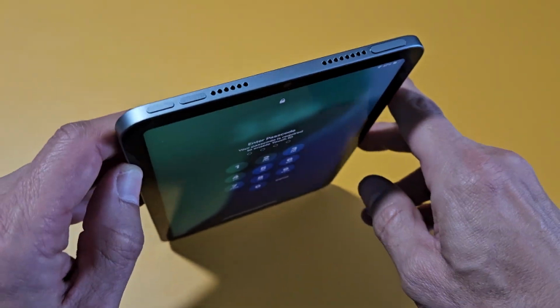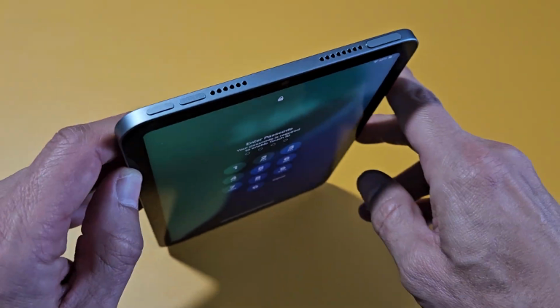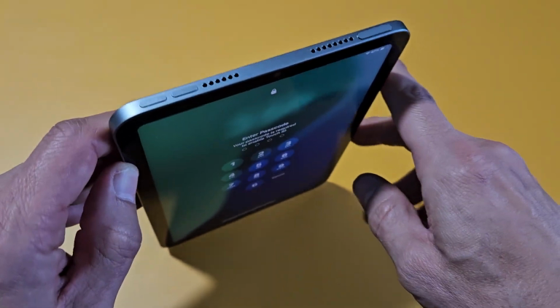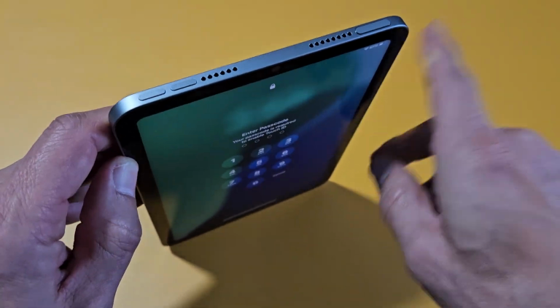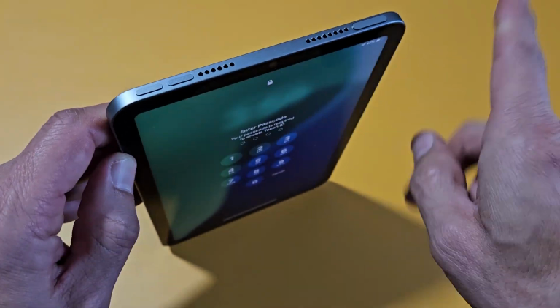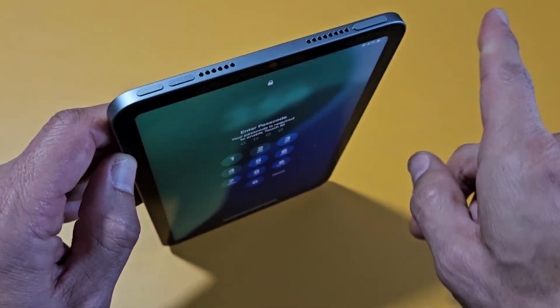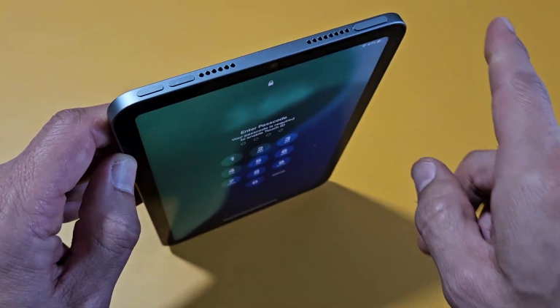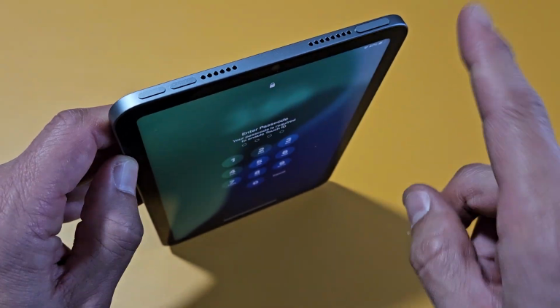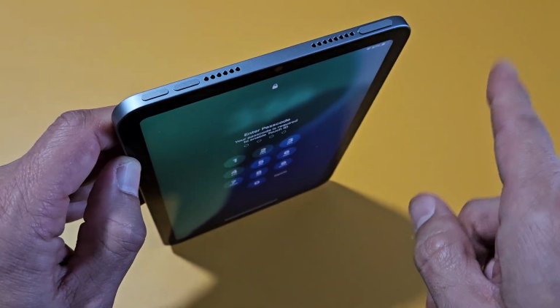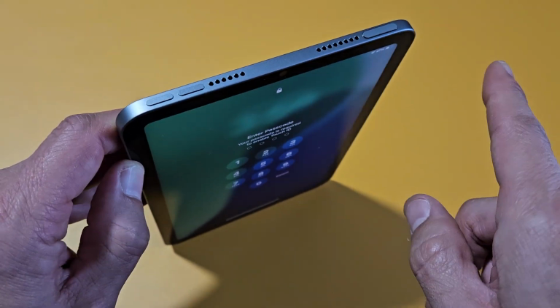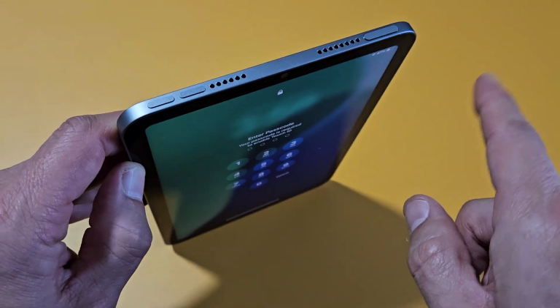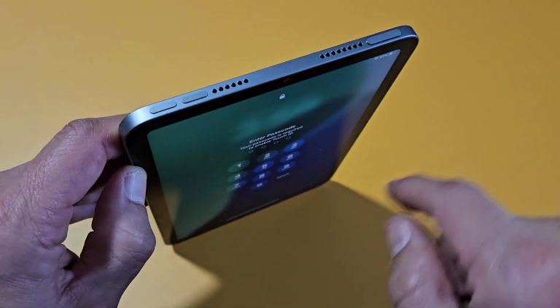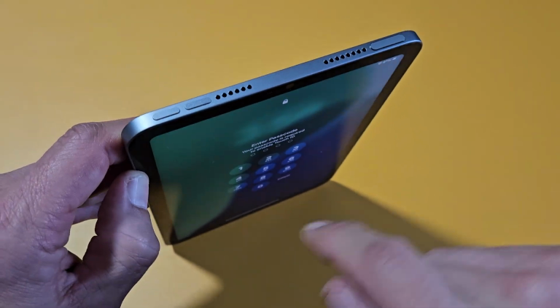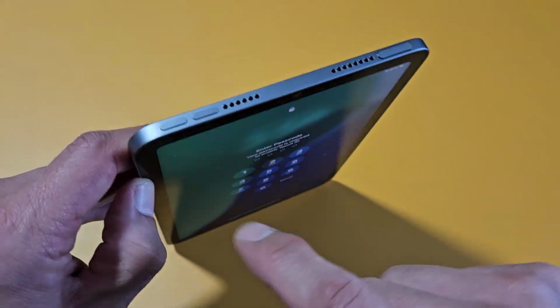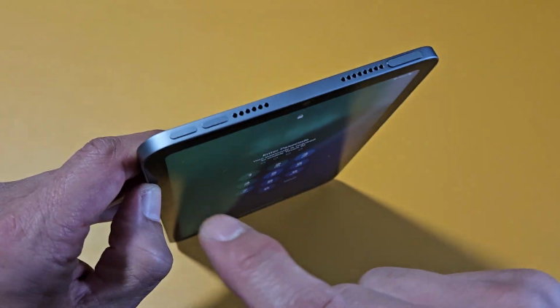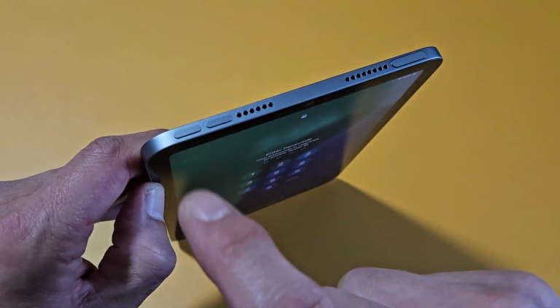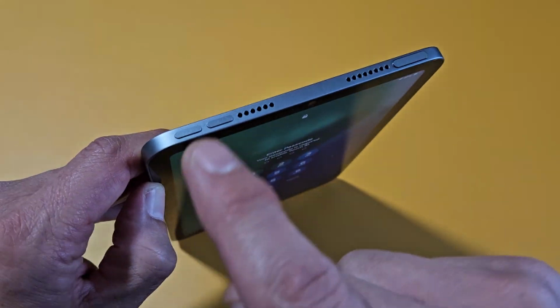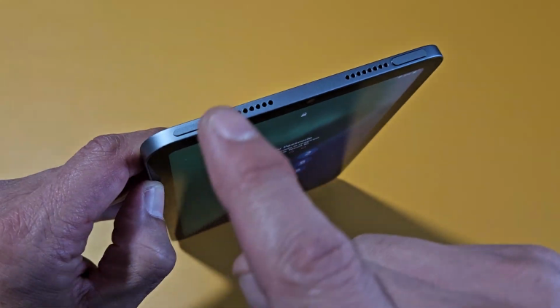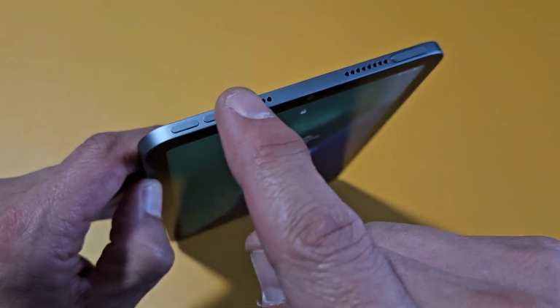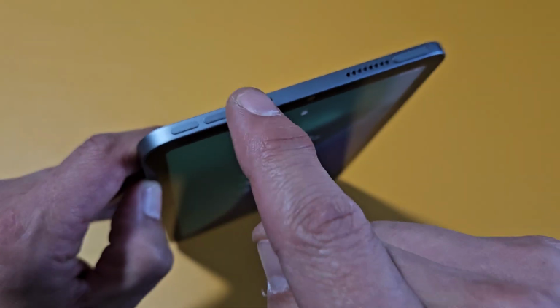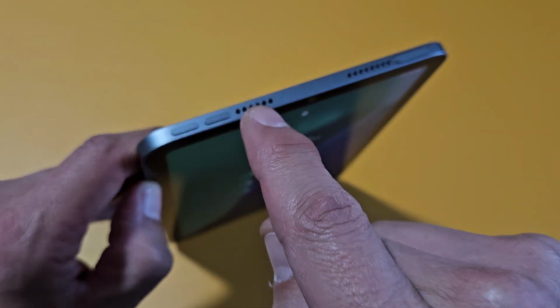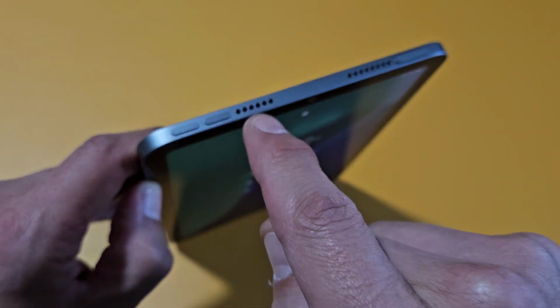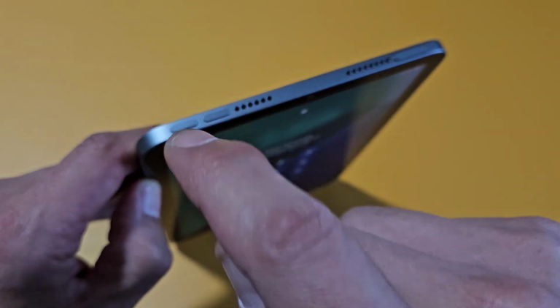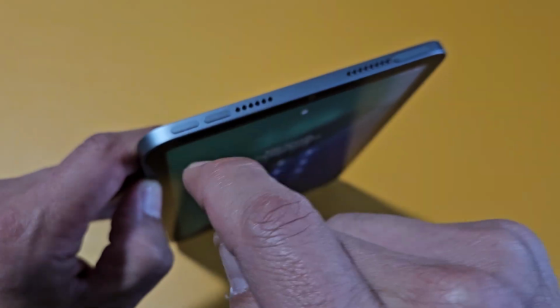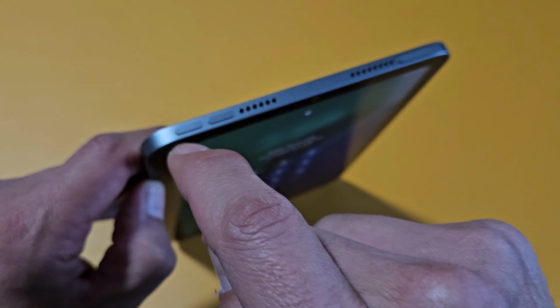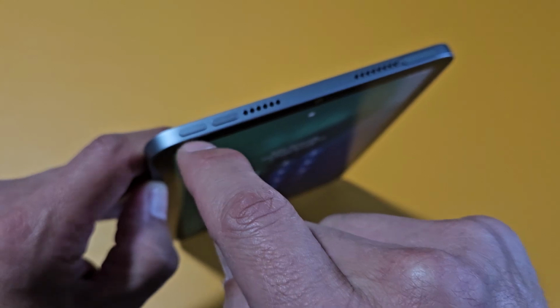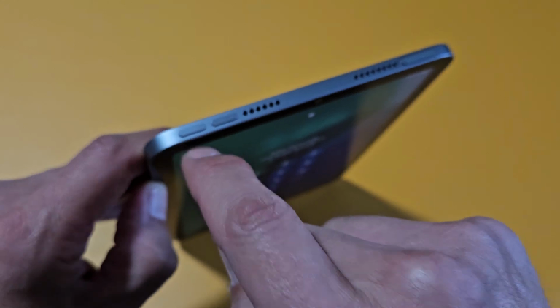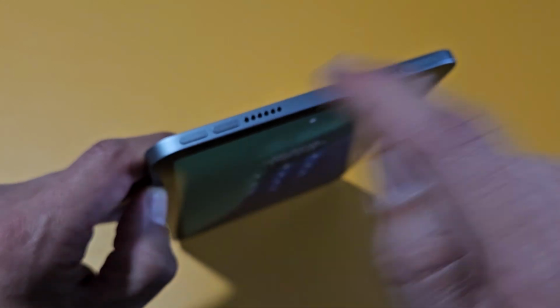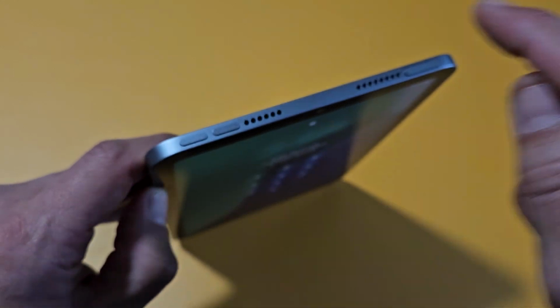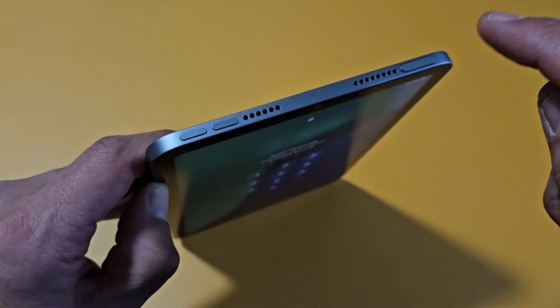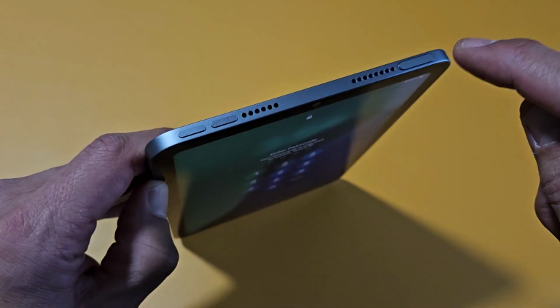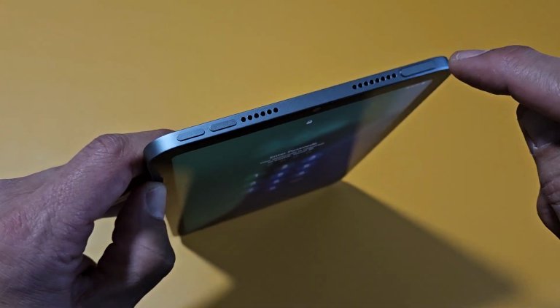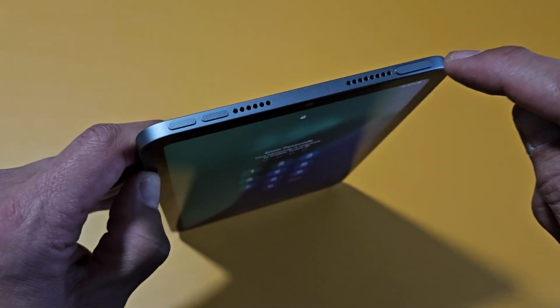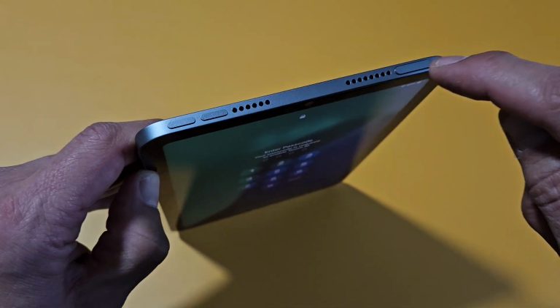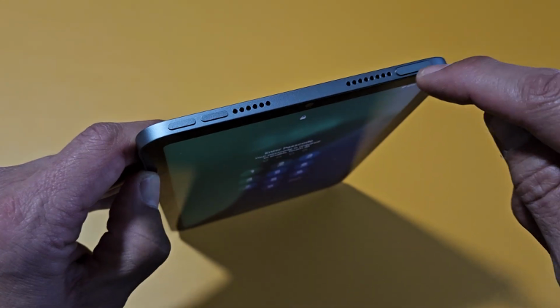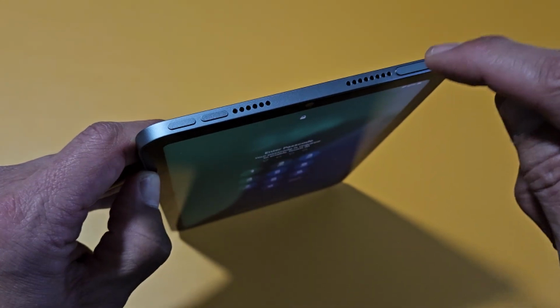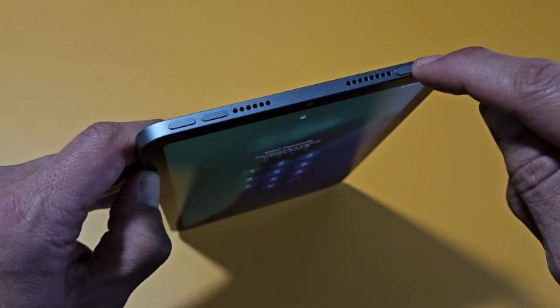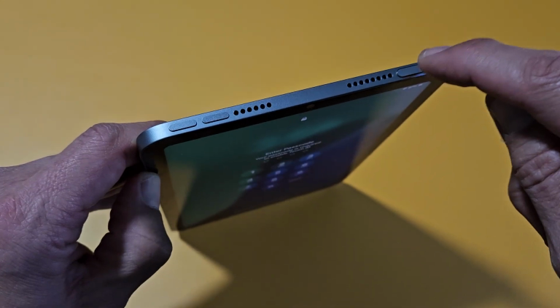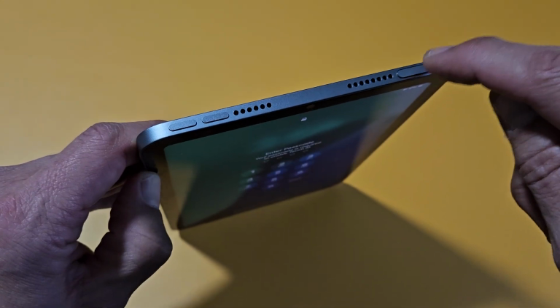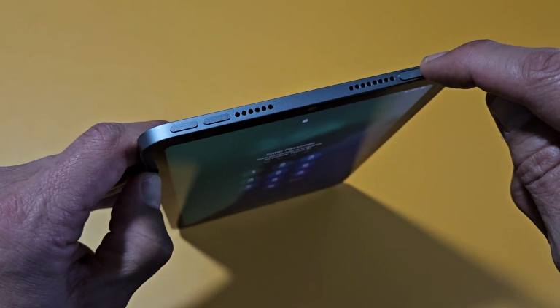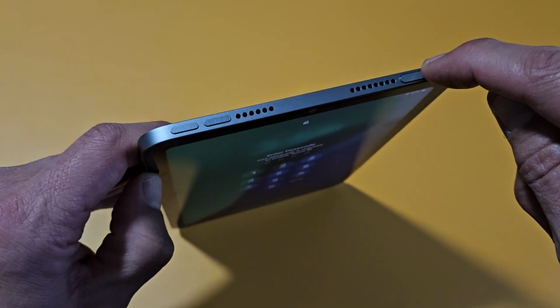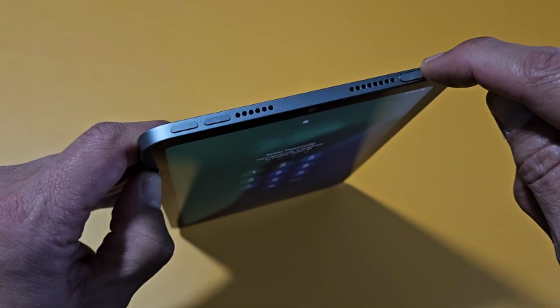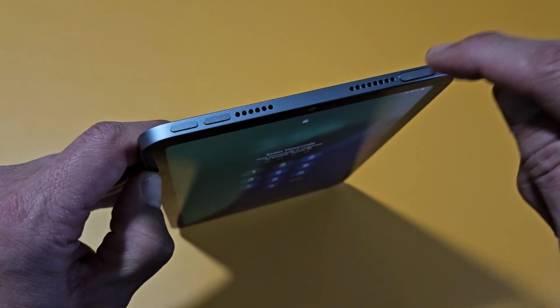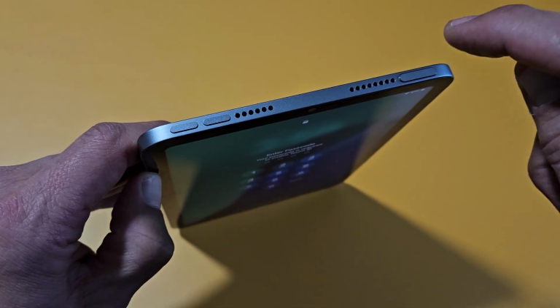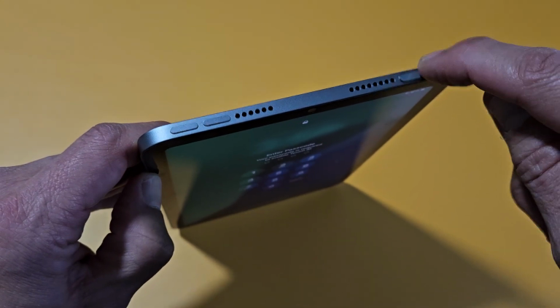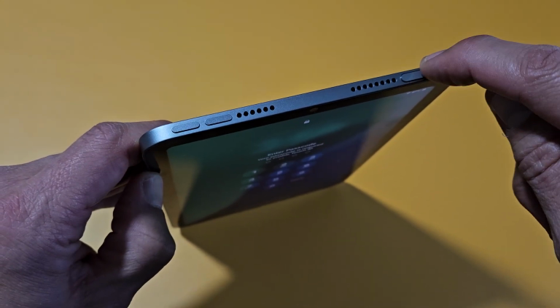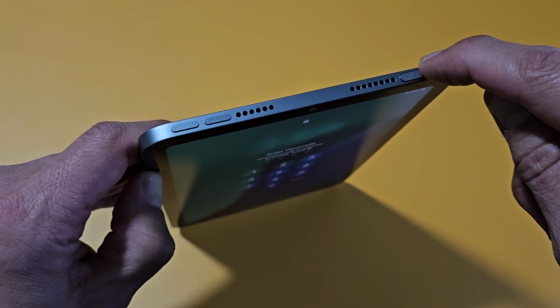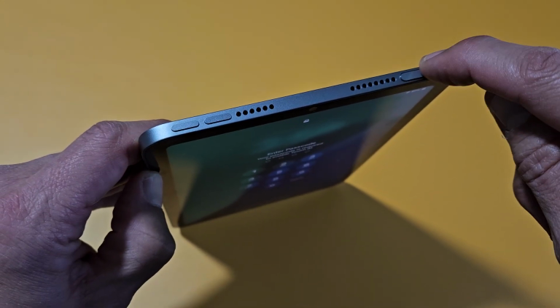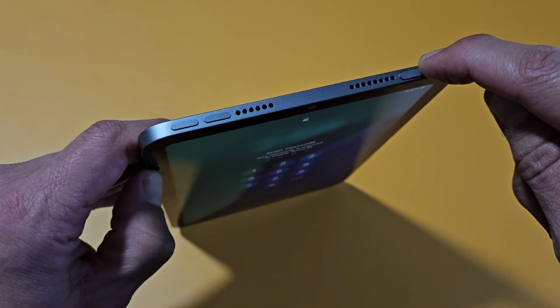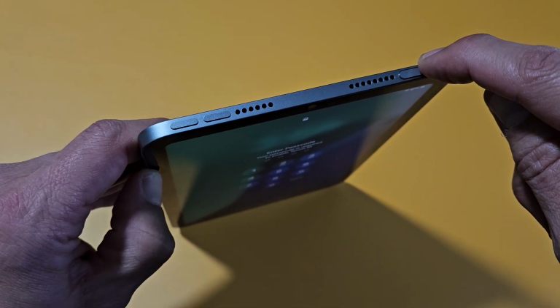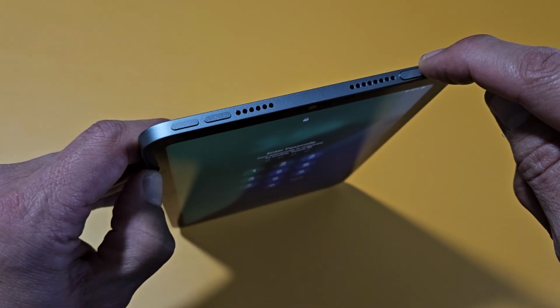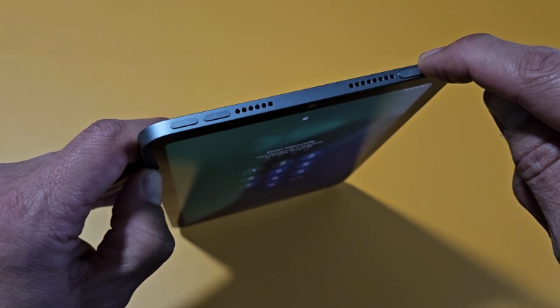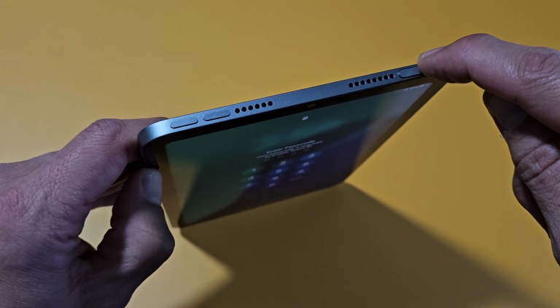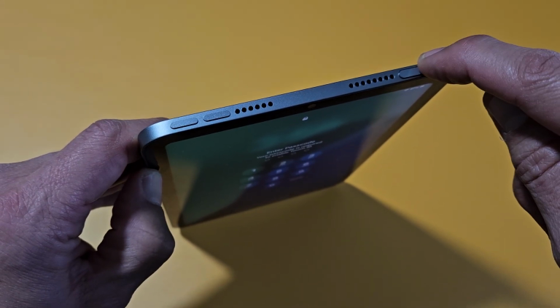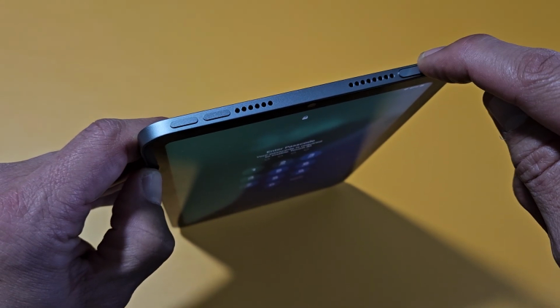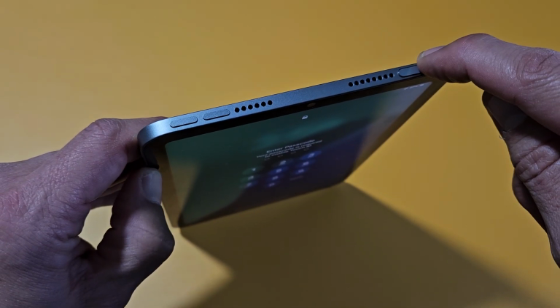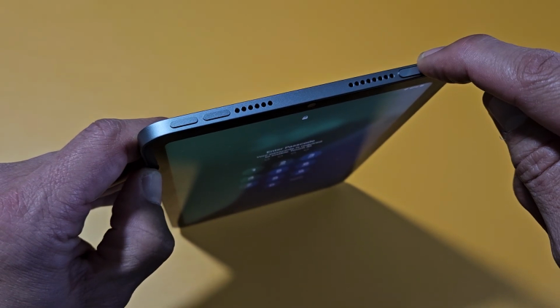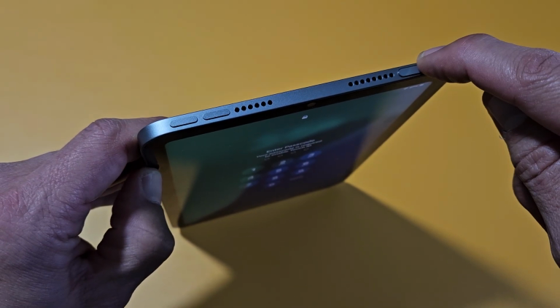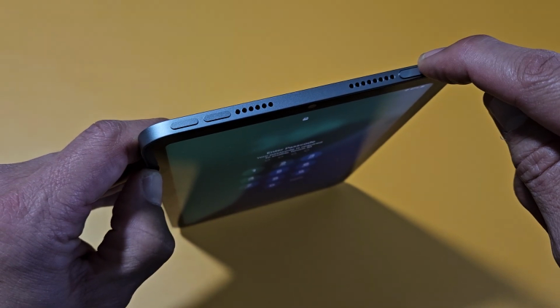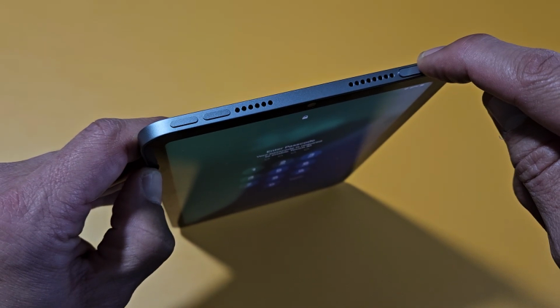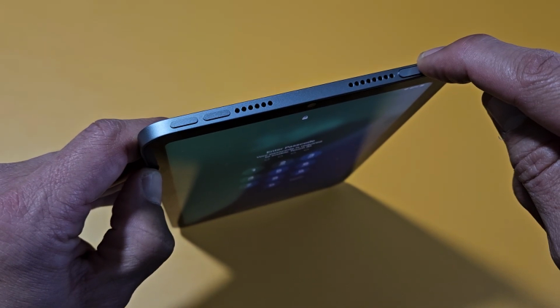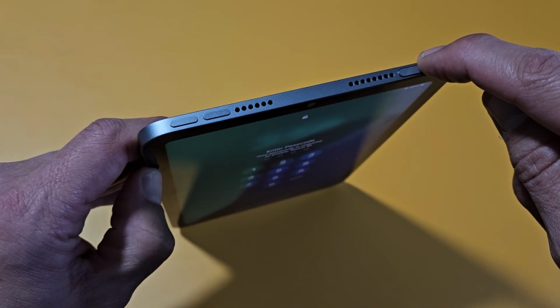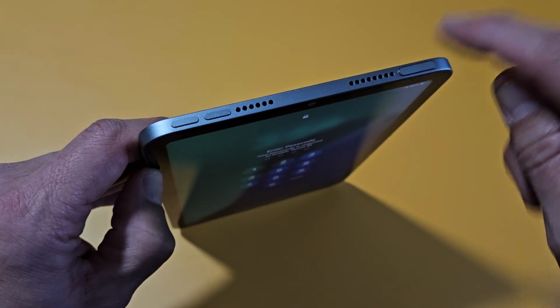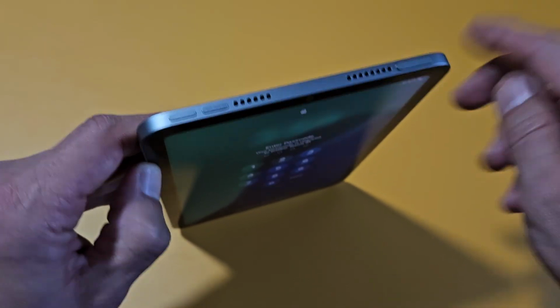So what I want to do is press volume up, volume down, and then press and hold the power button and don't let go until I see an Apple logo.